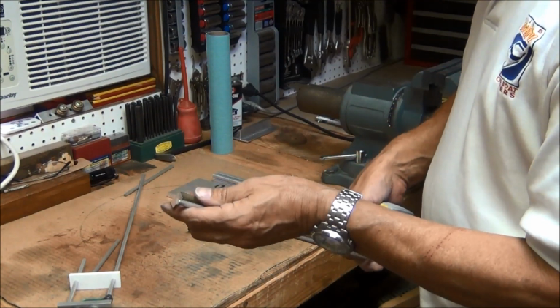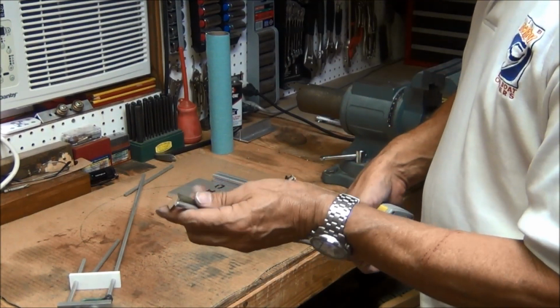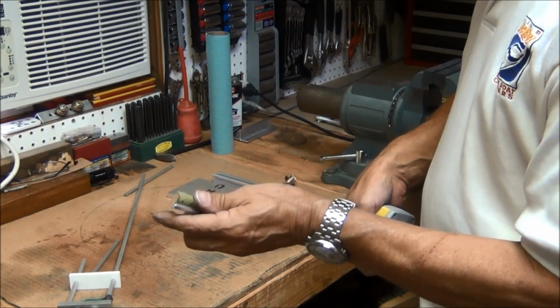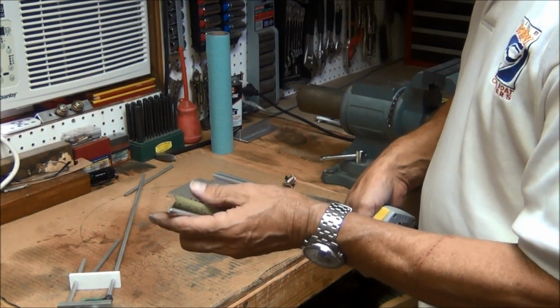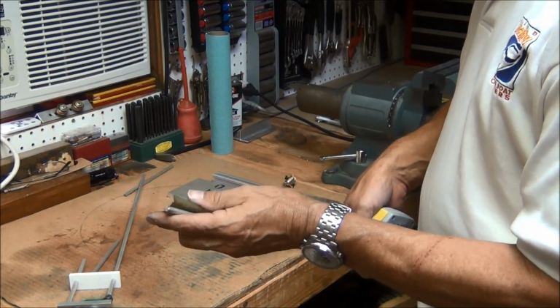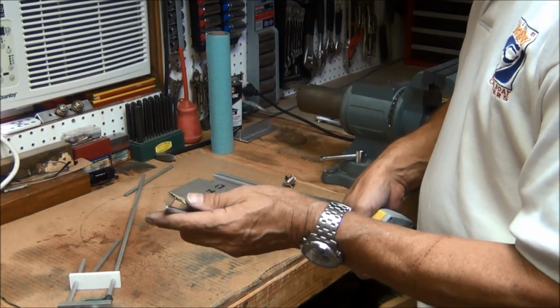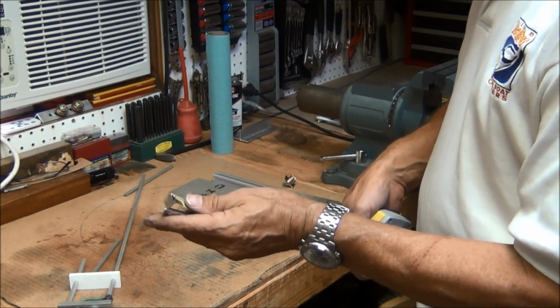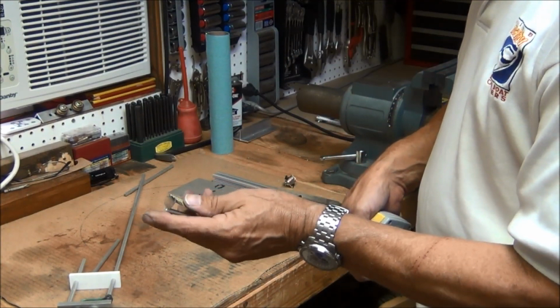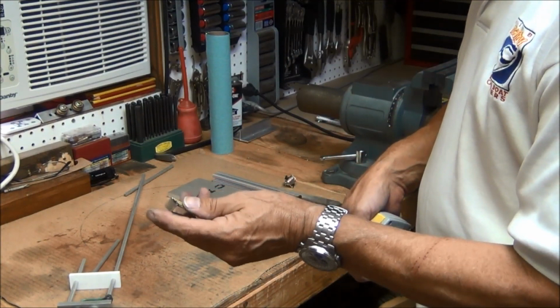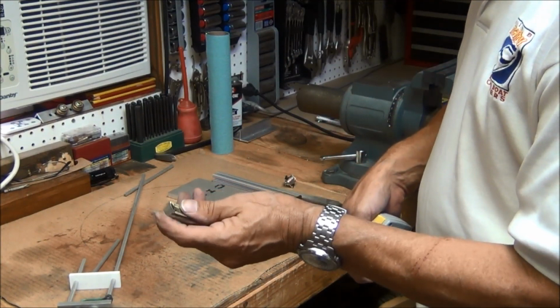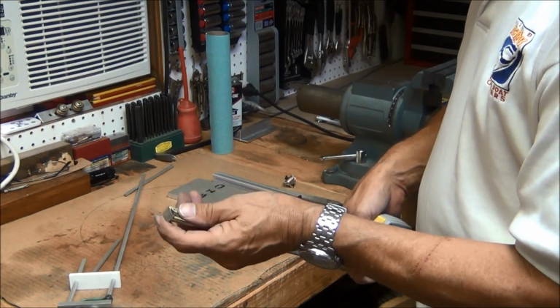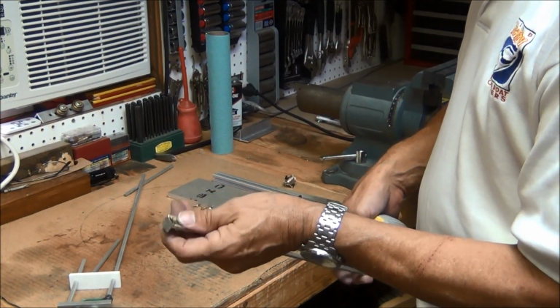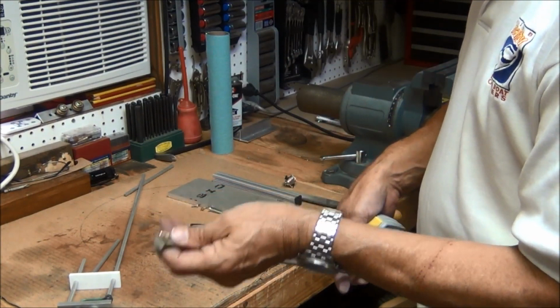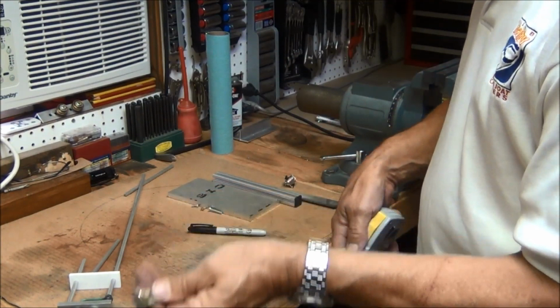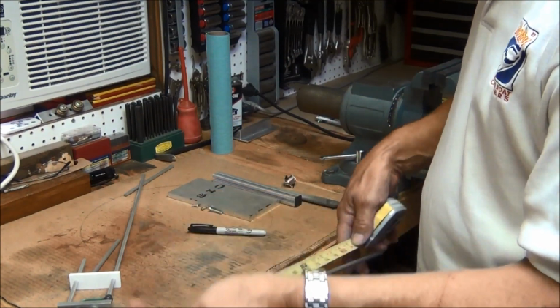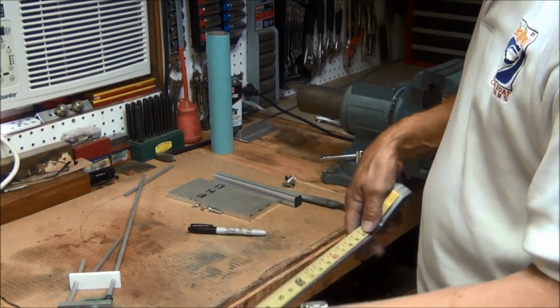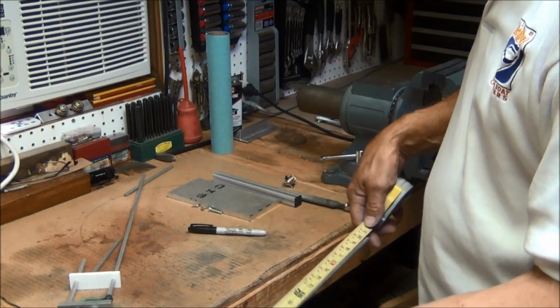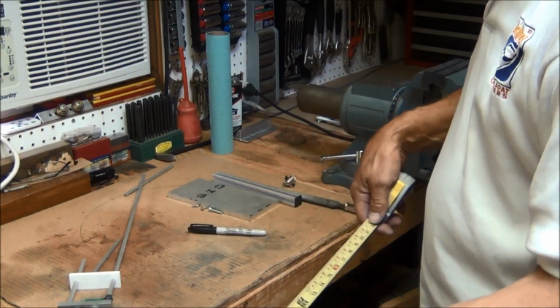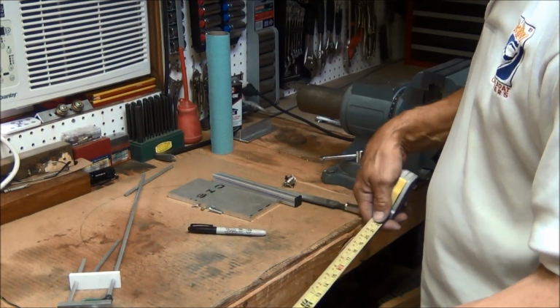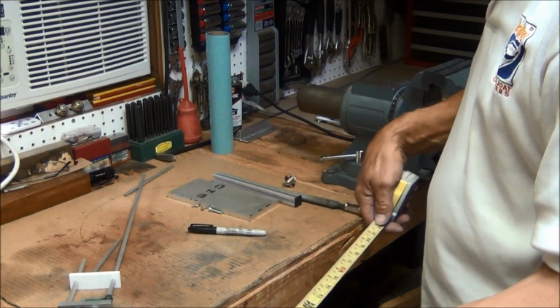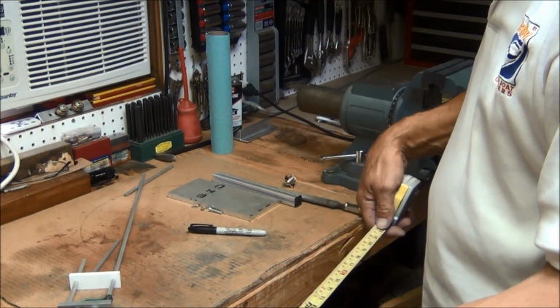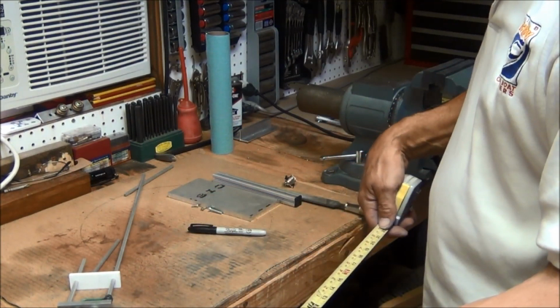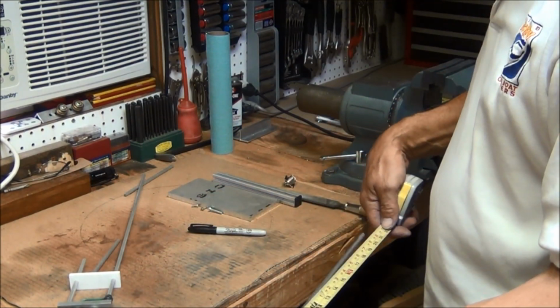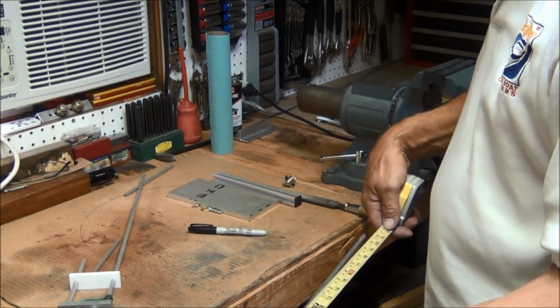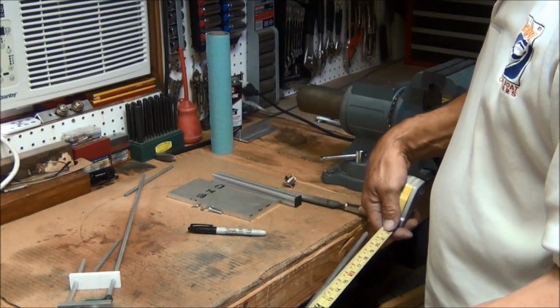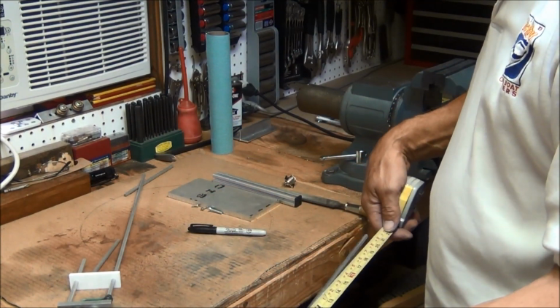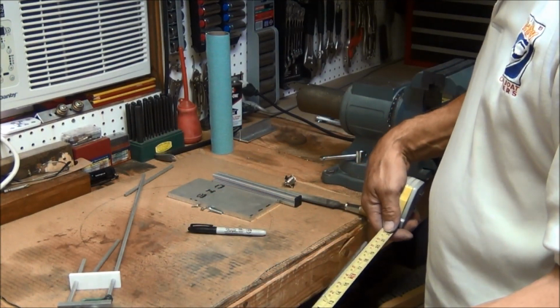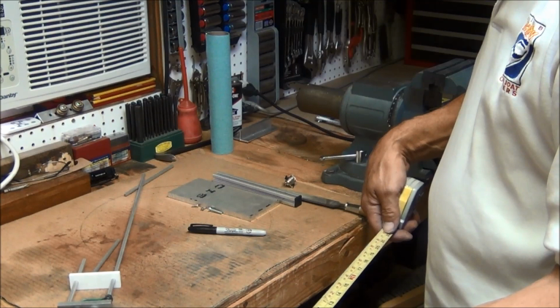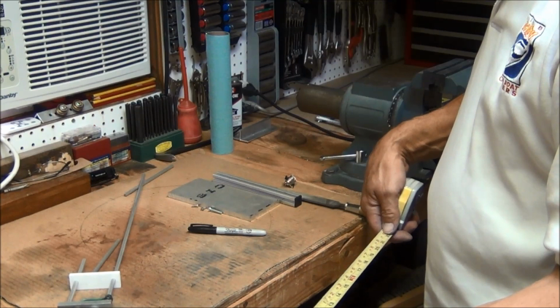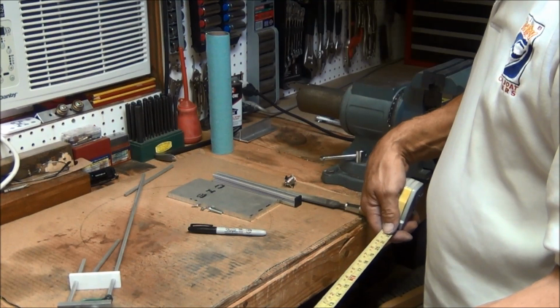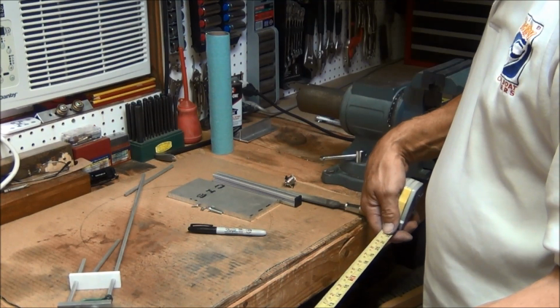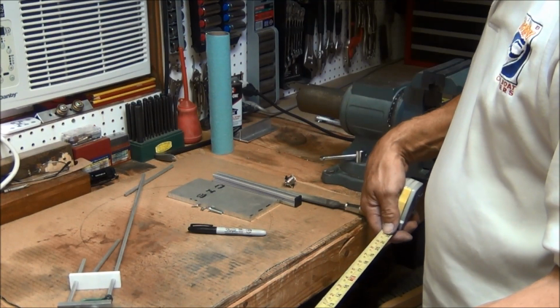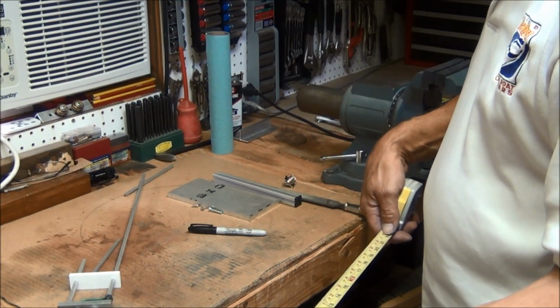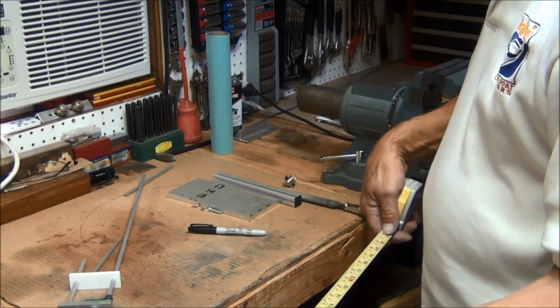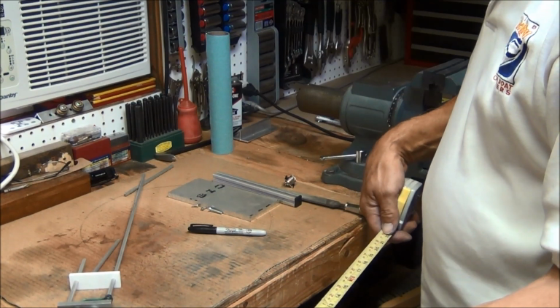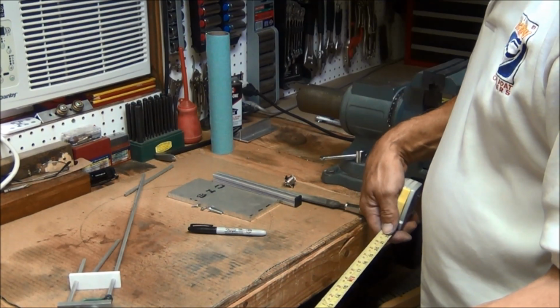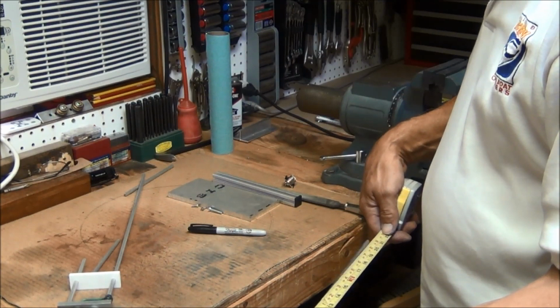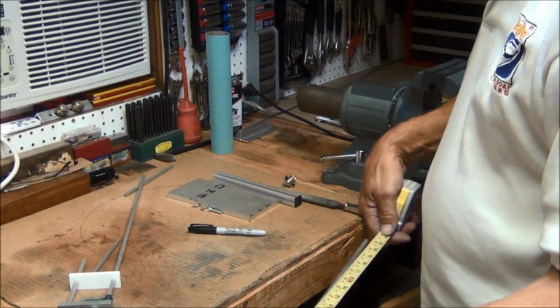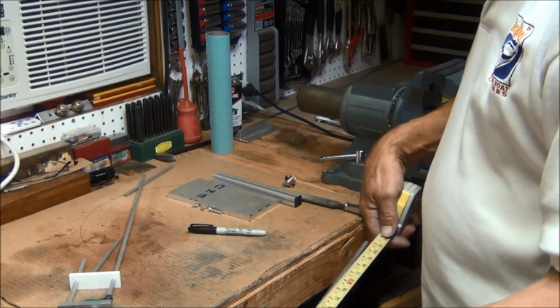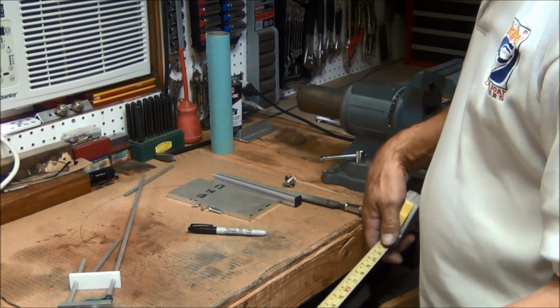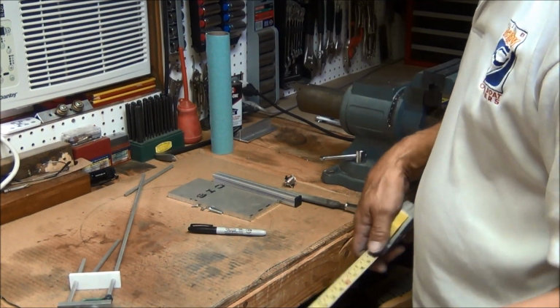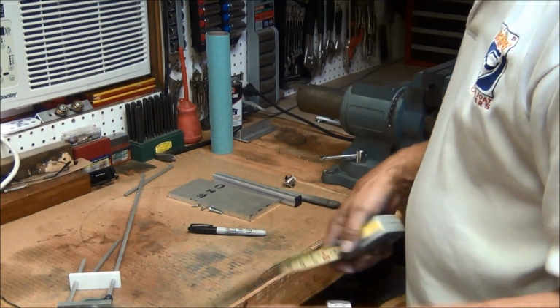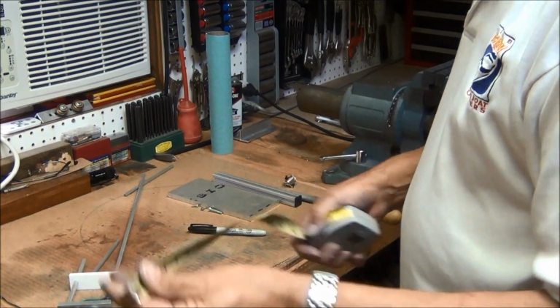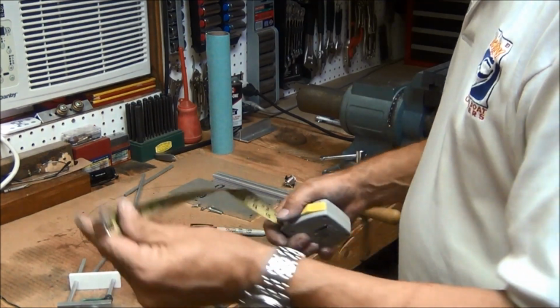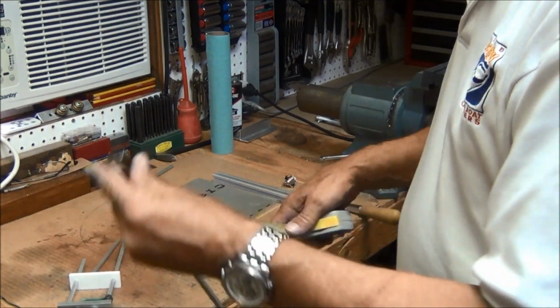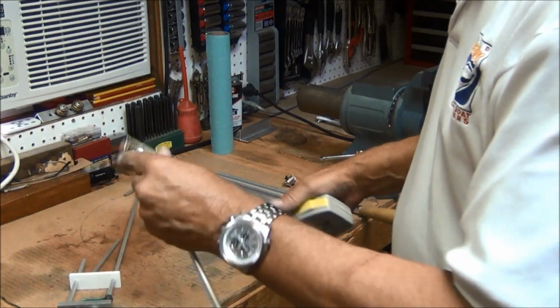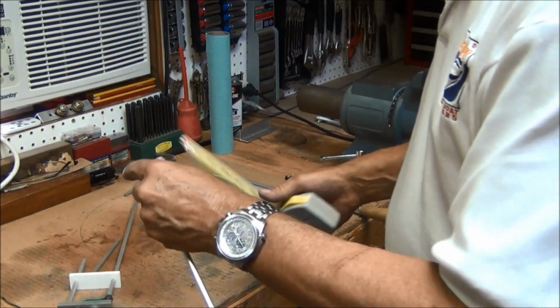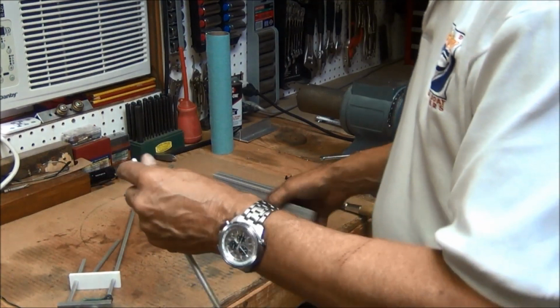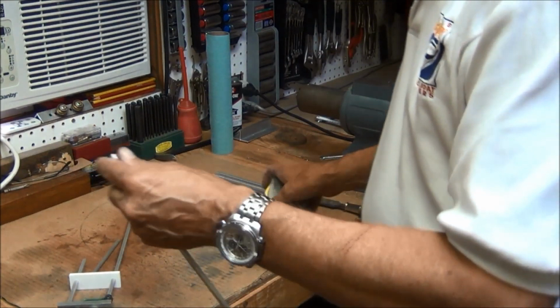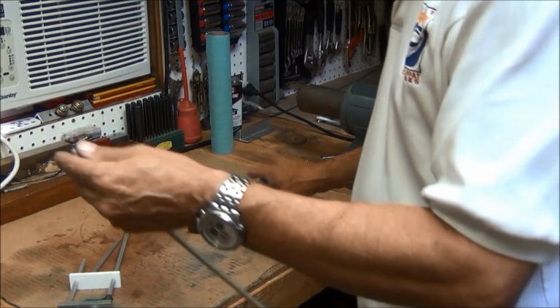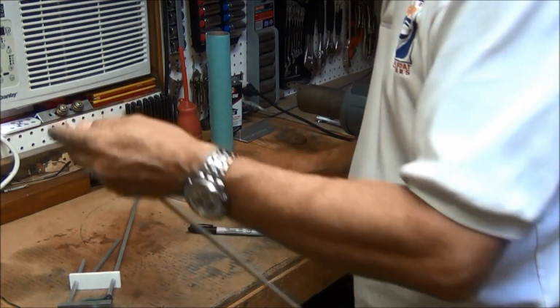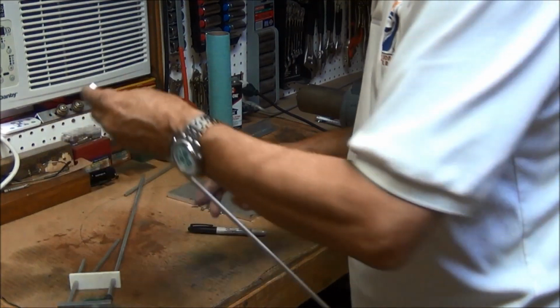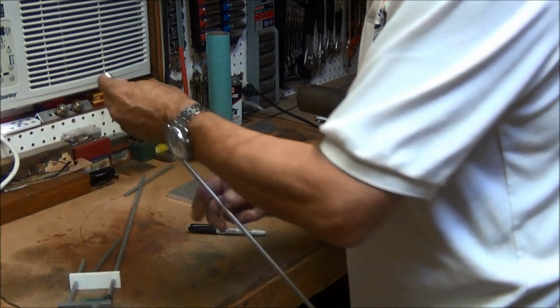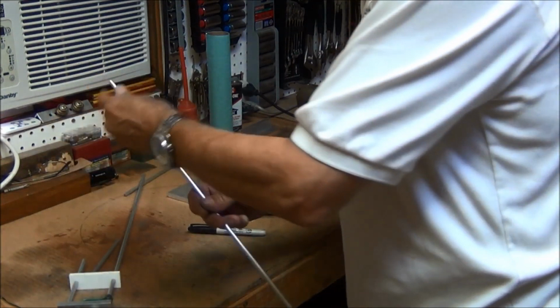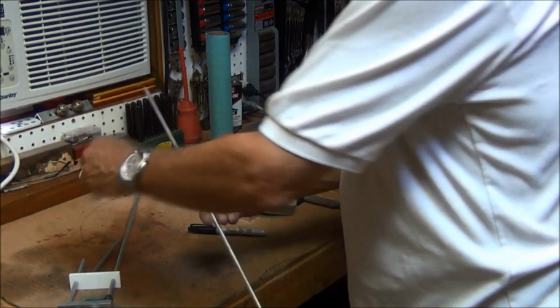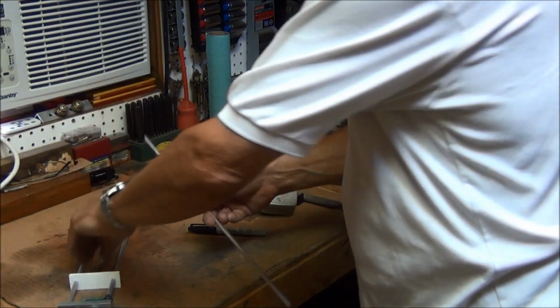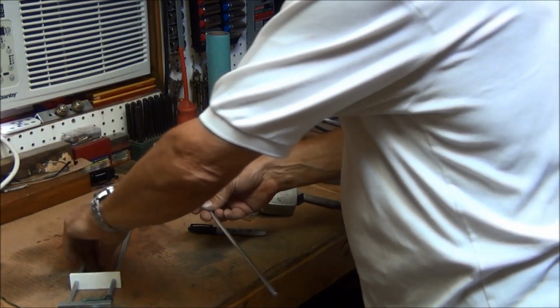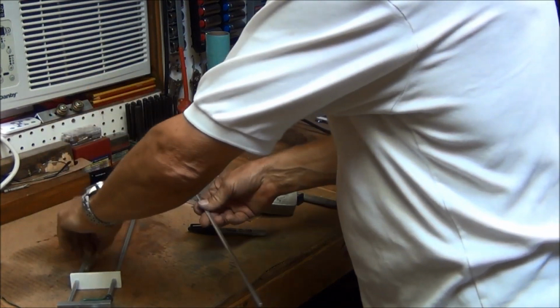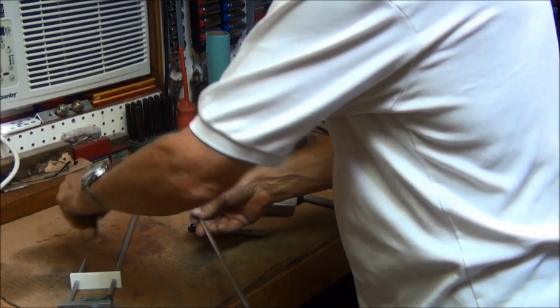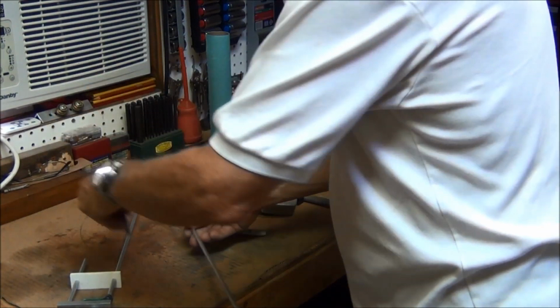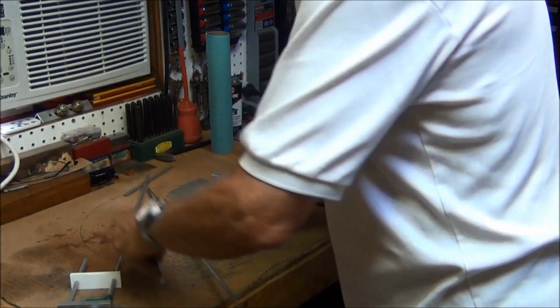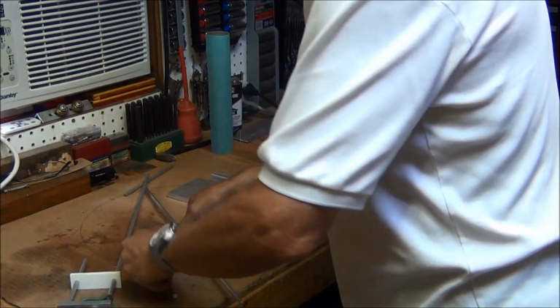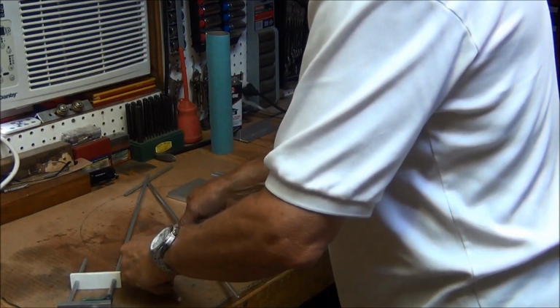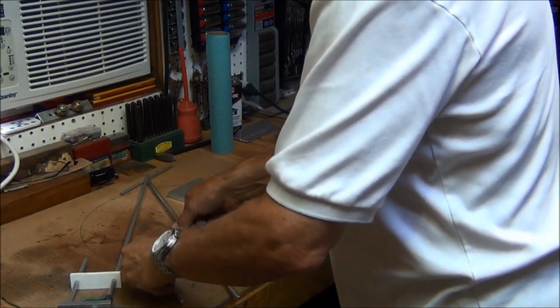We'll check this dimension, and that looks good. So there's the two elements.